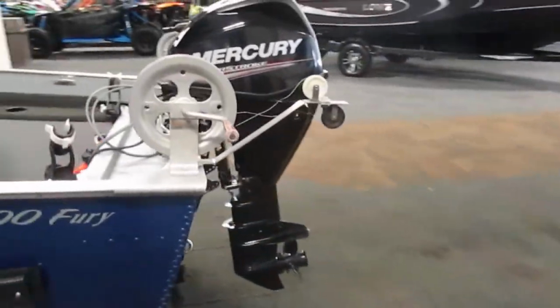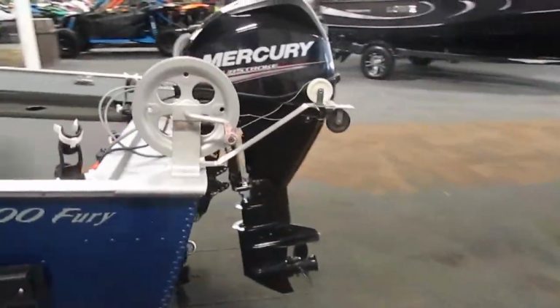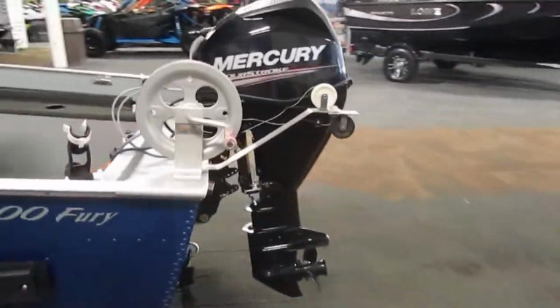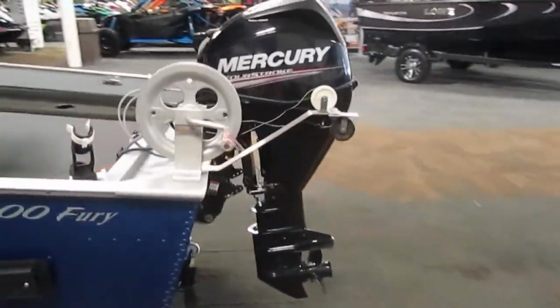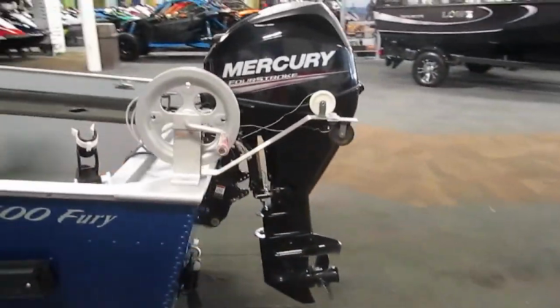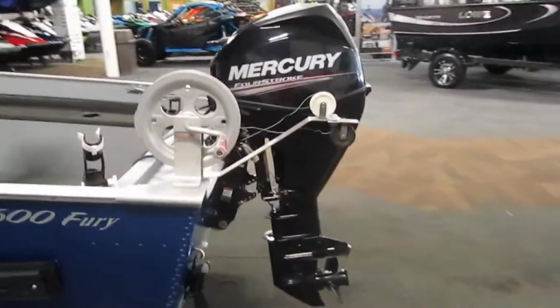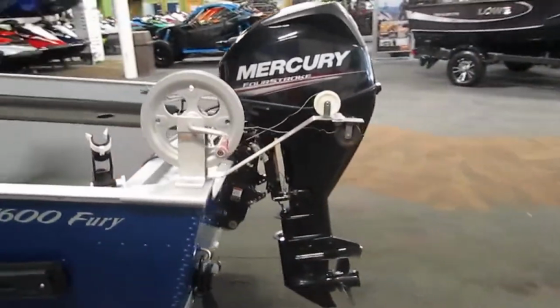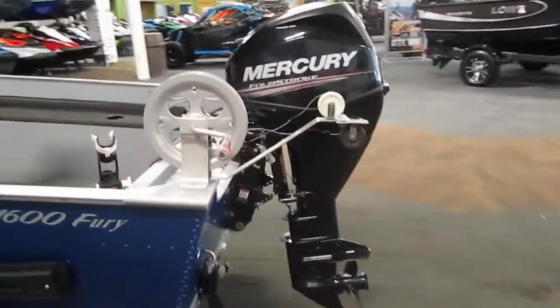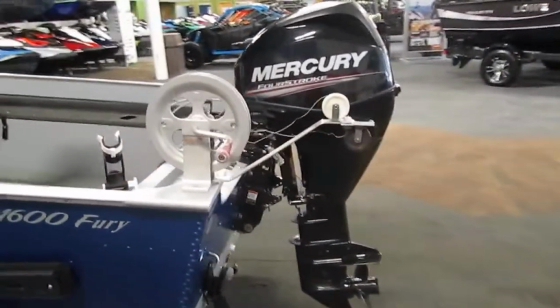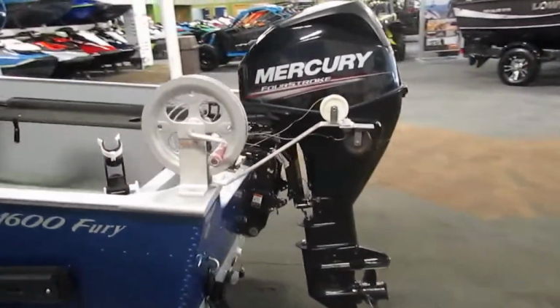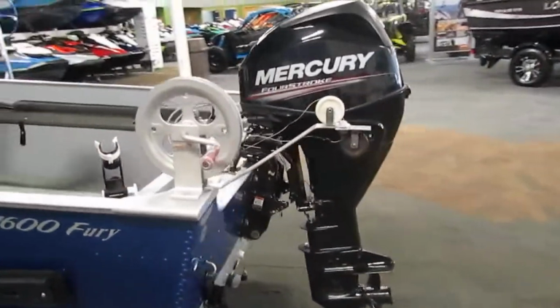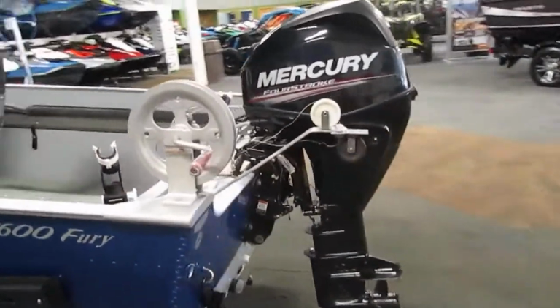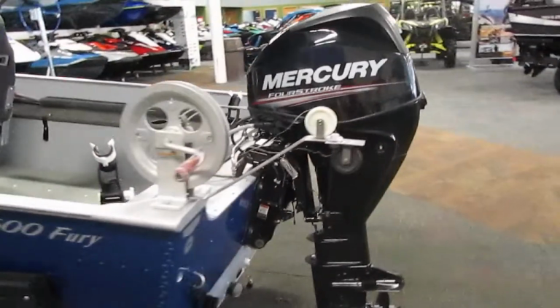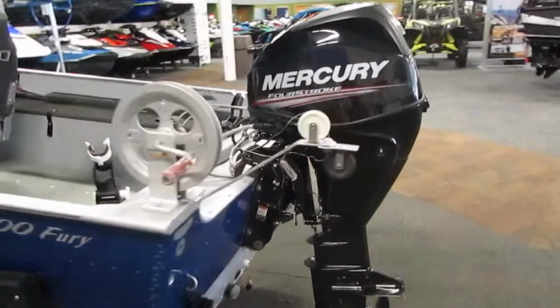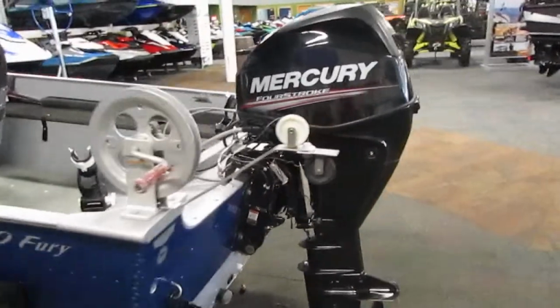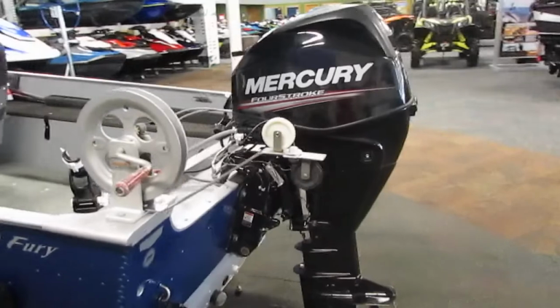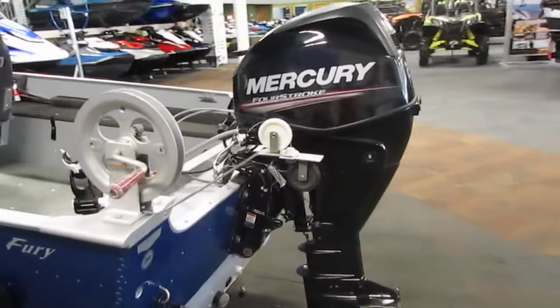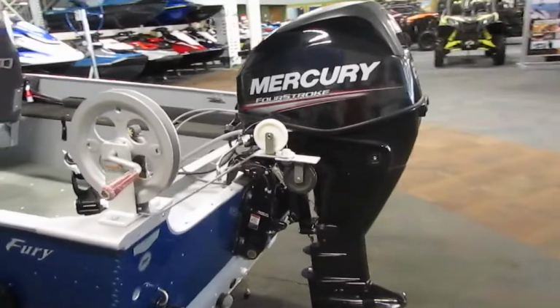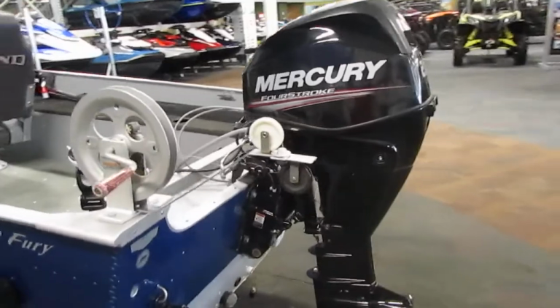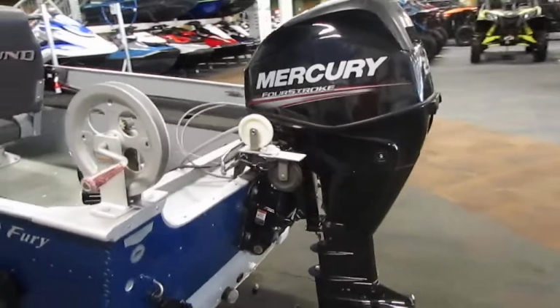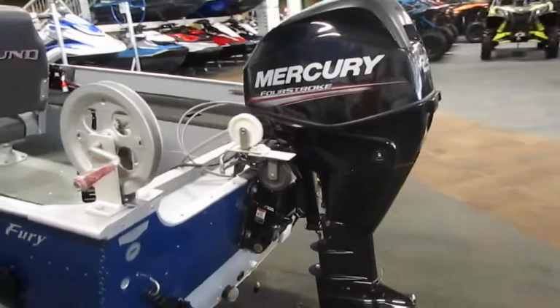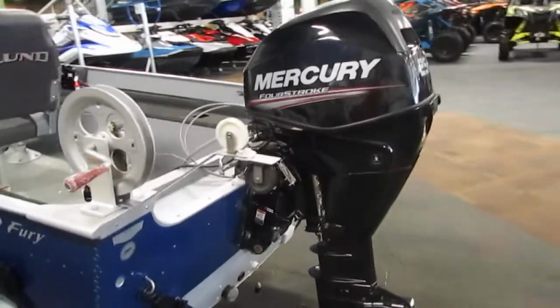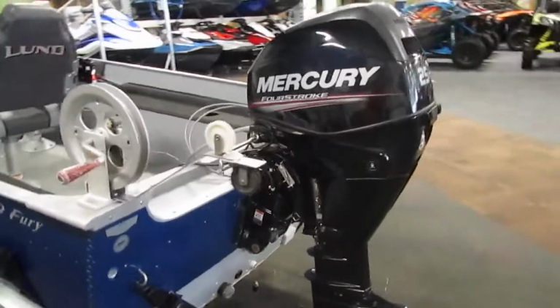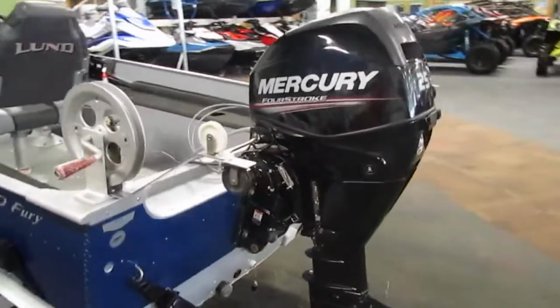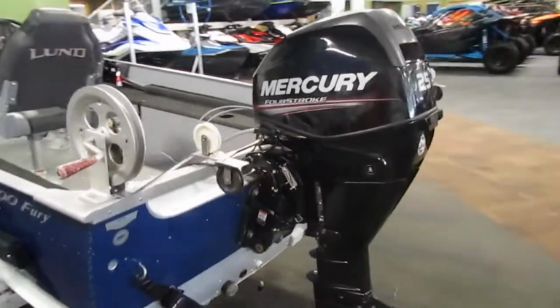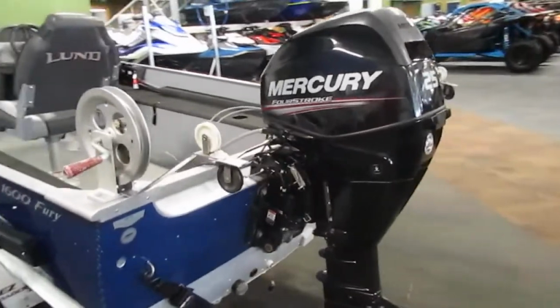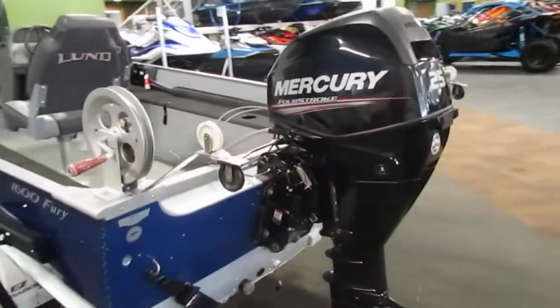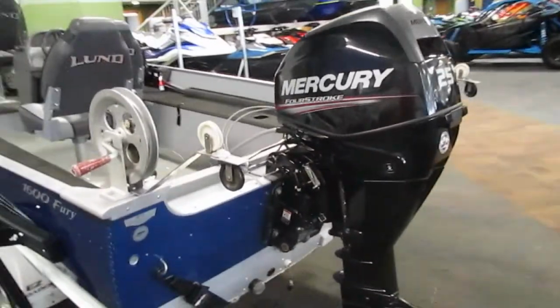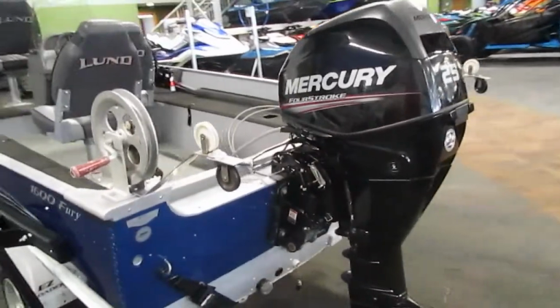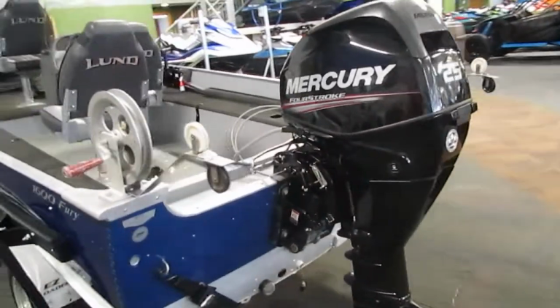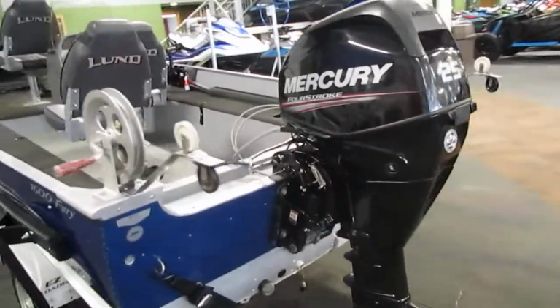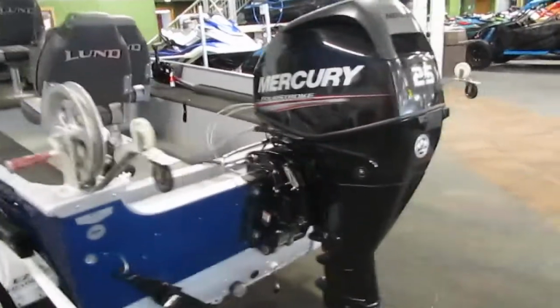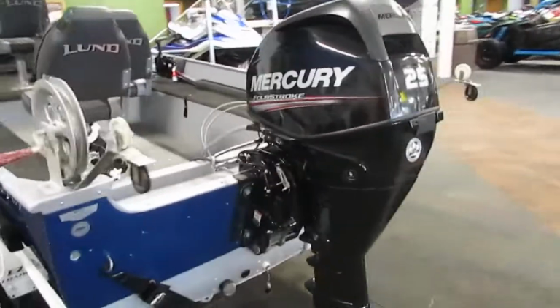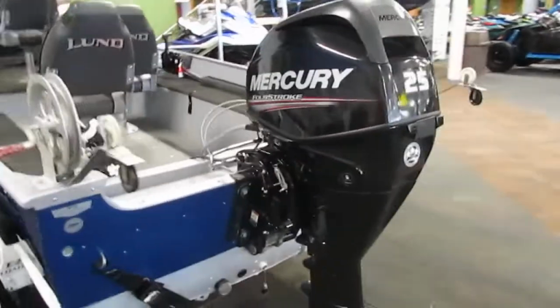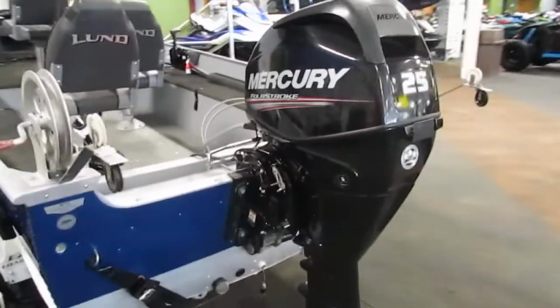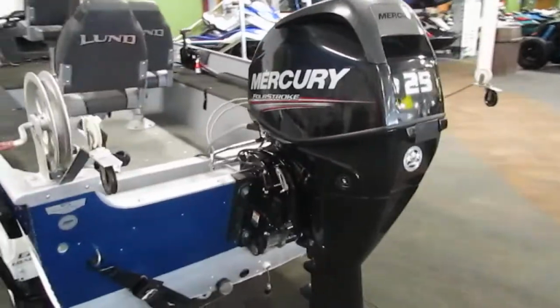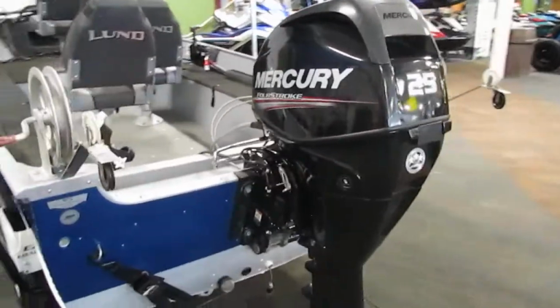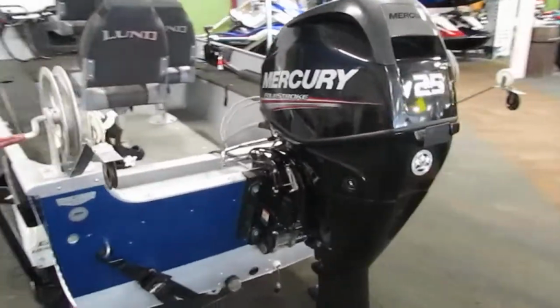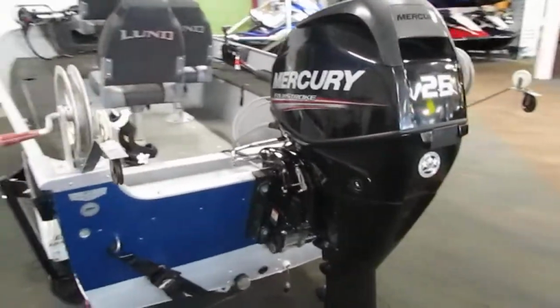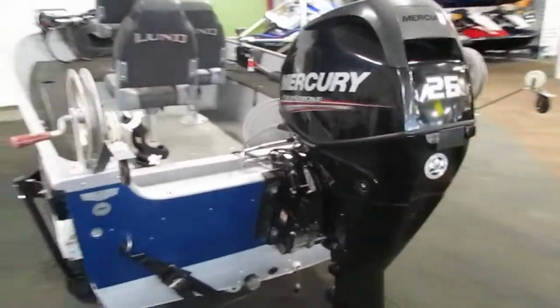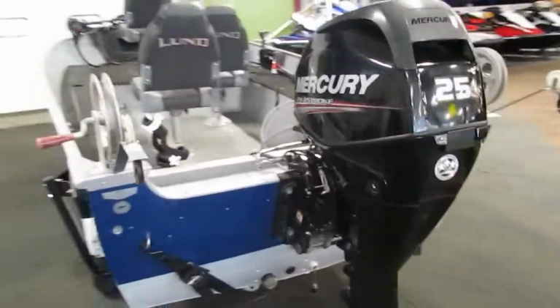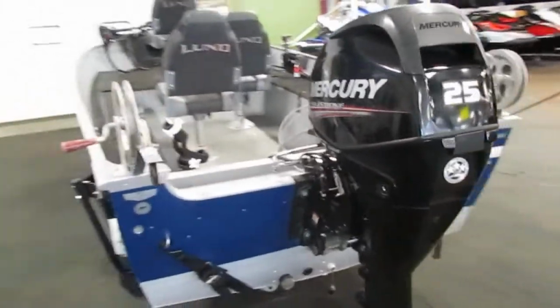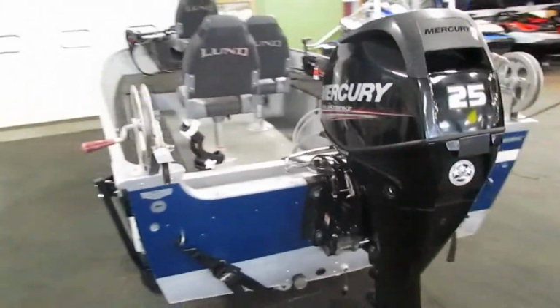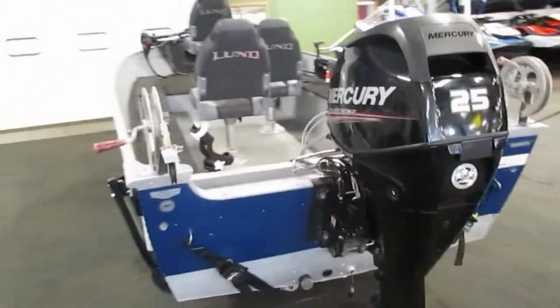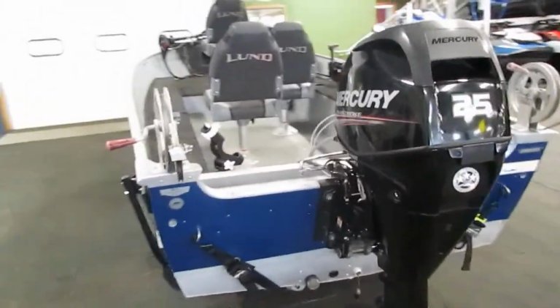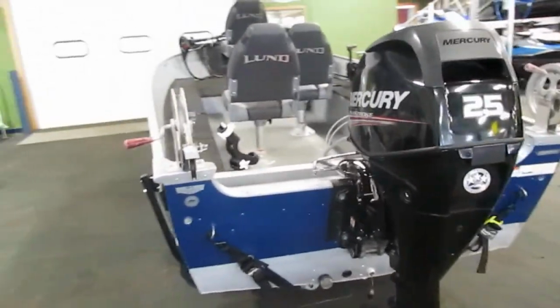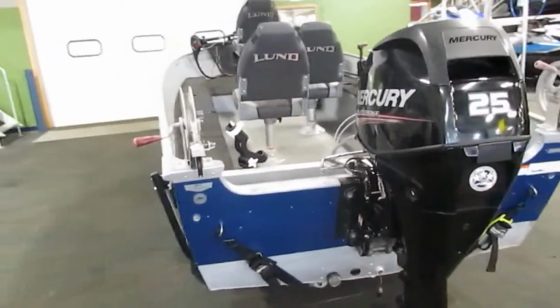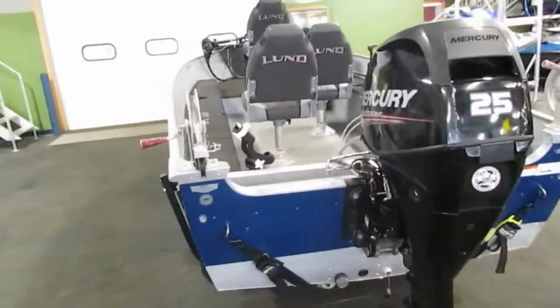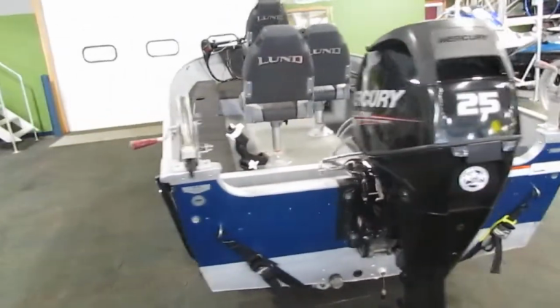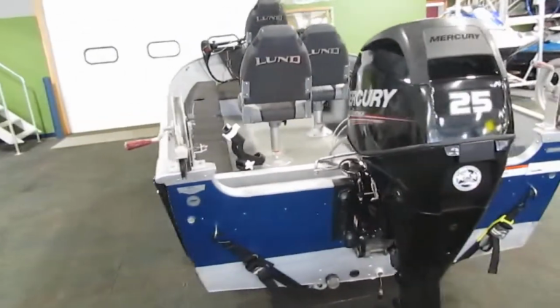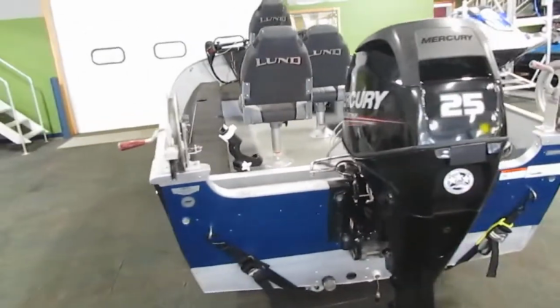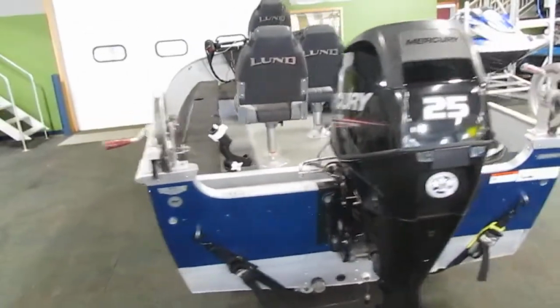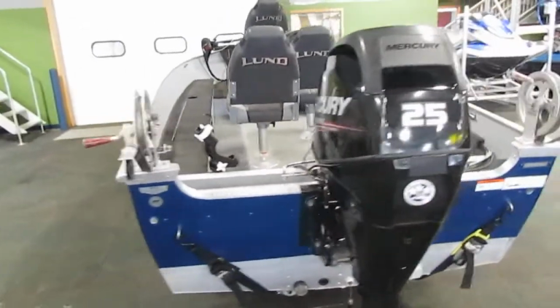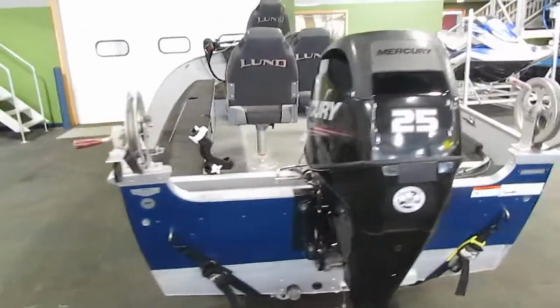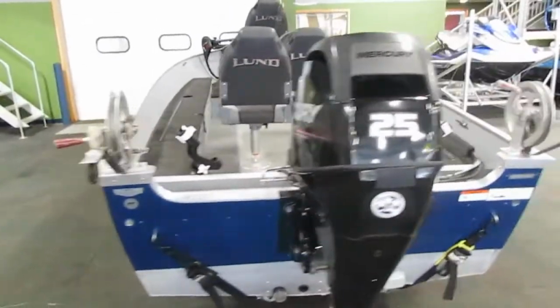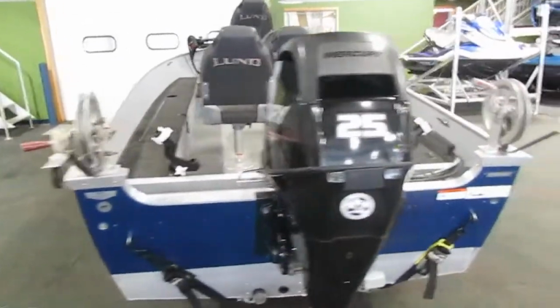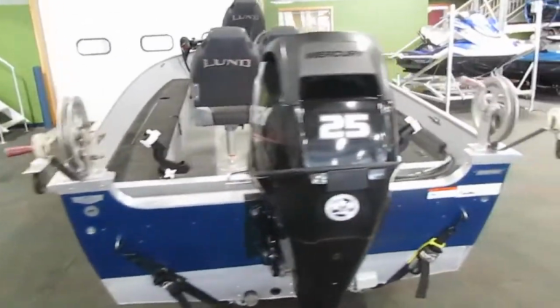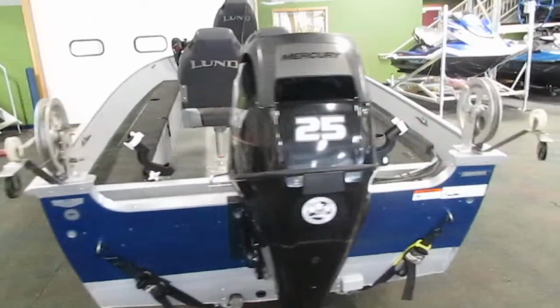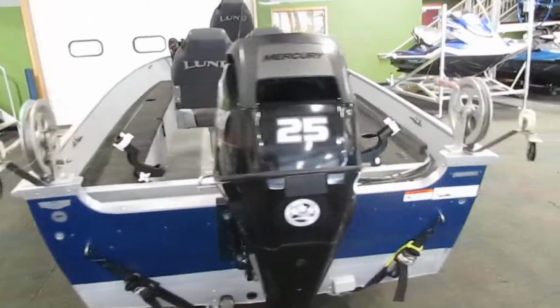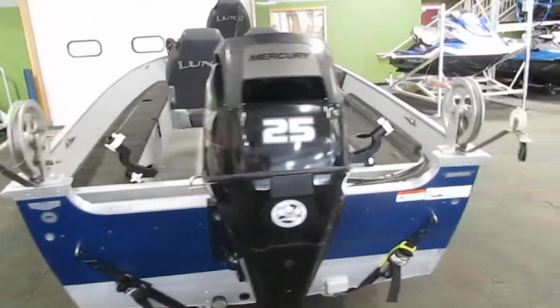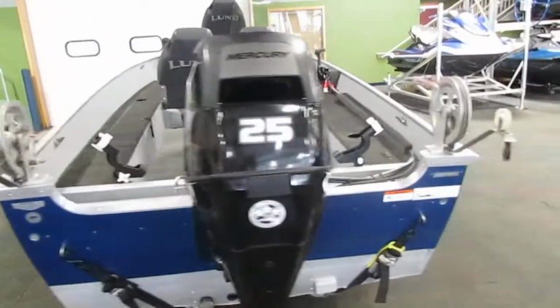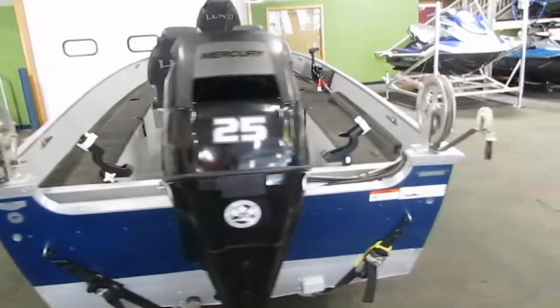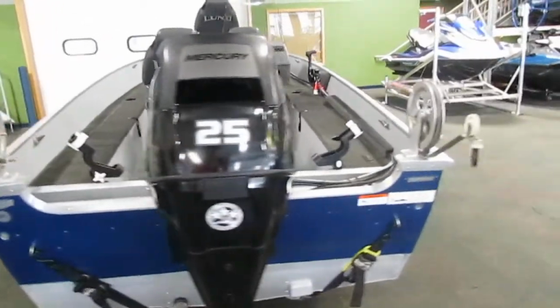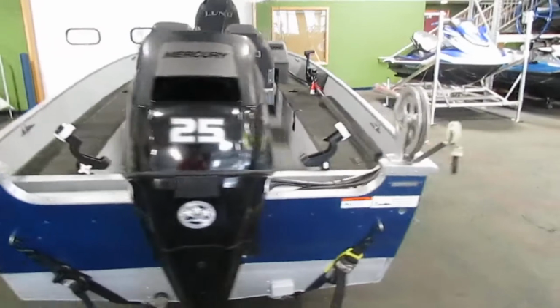This boat does have two downriggers on the rear of the boat along with two rod holders.